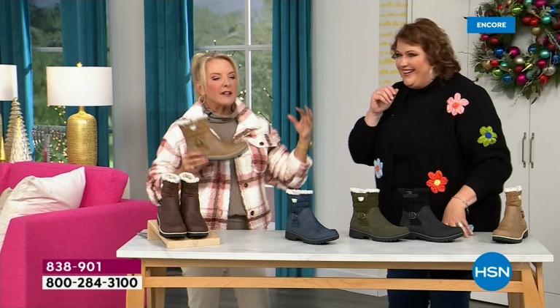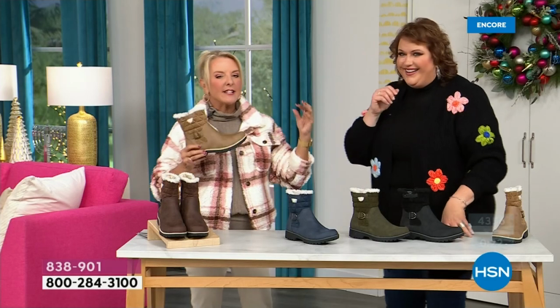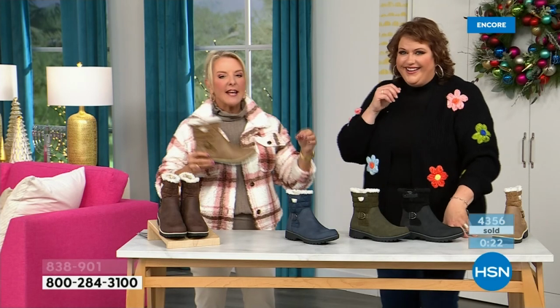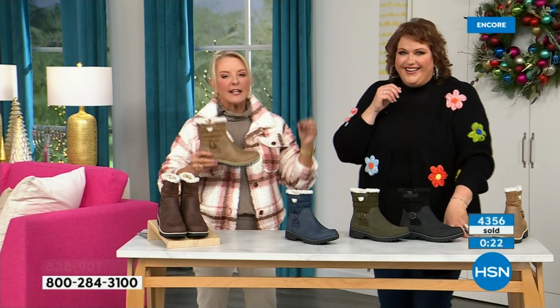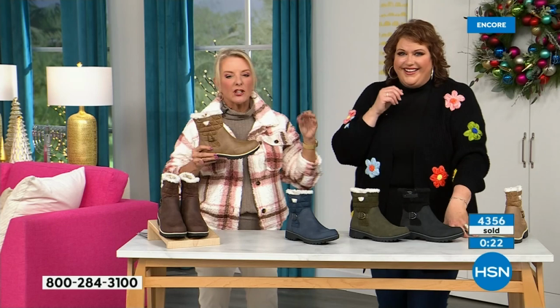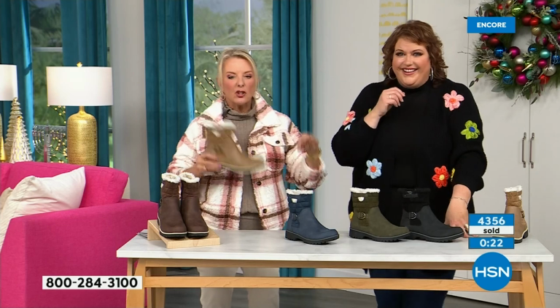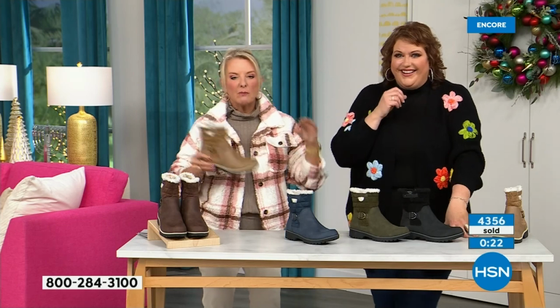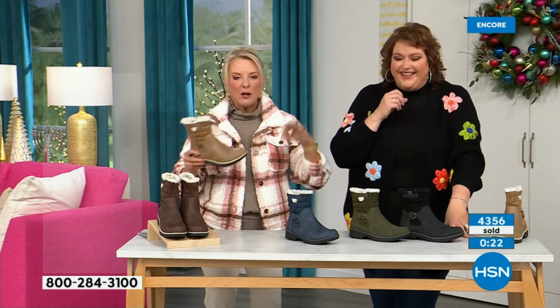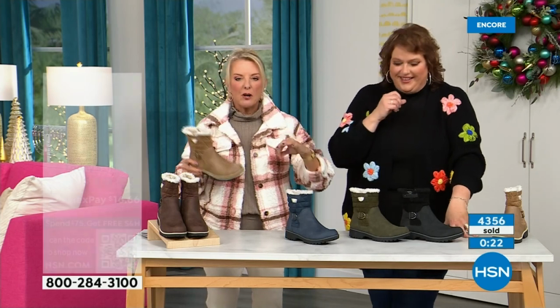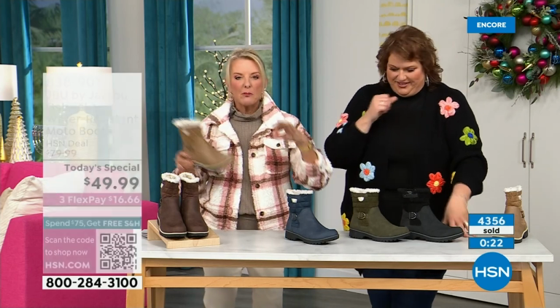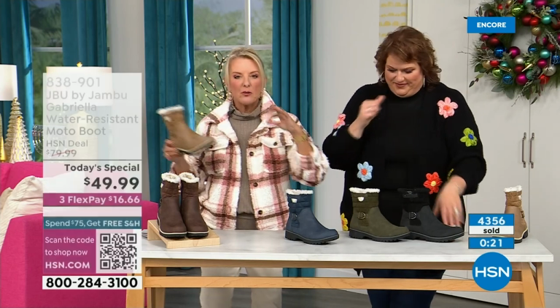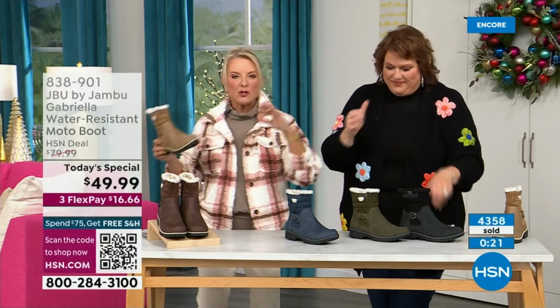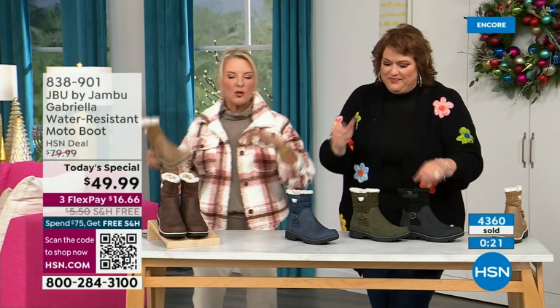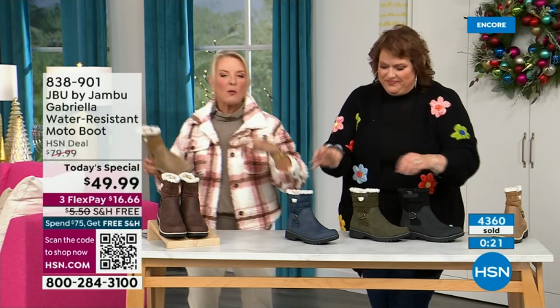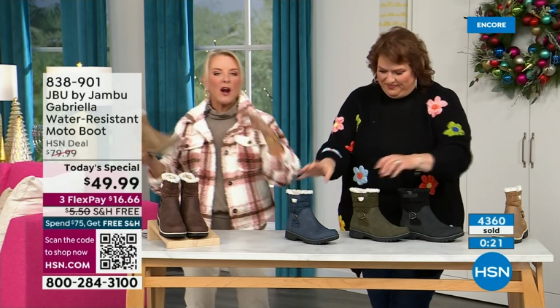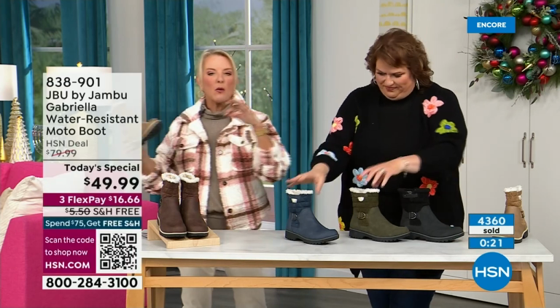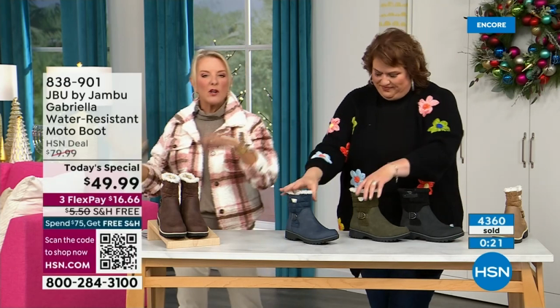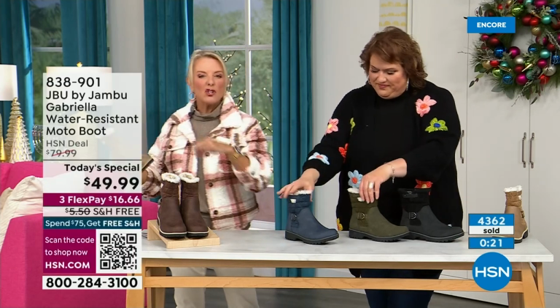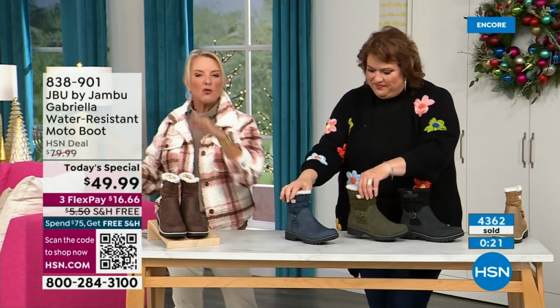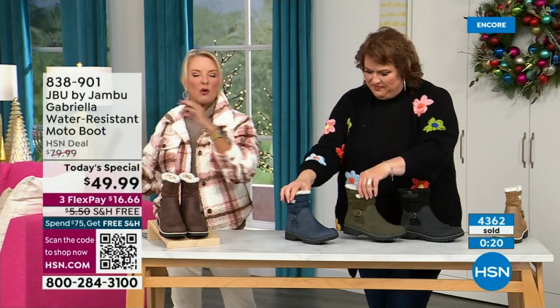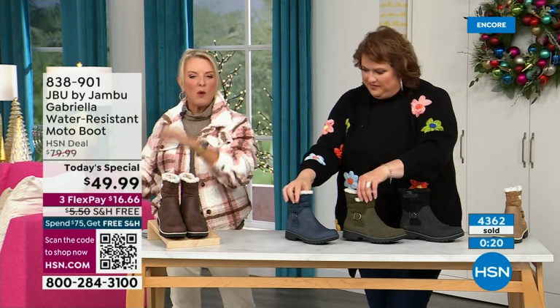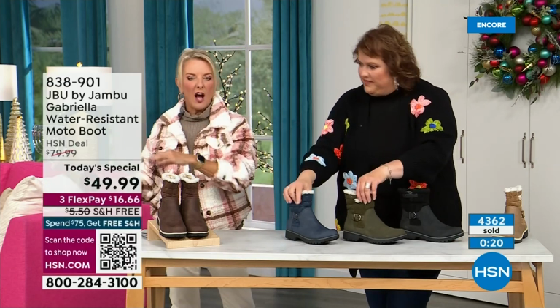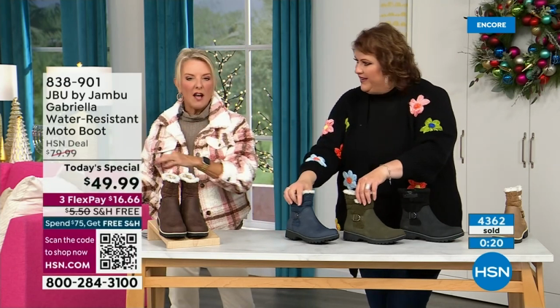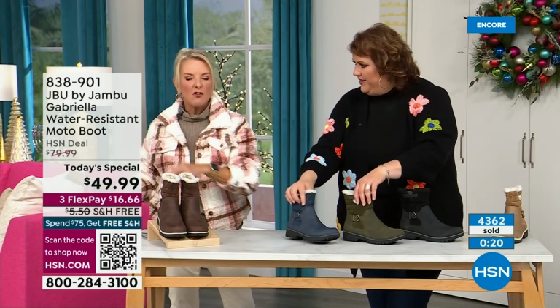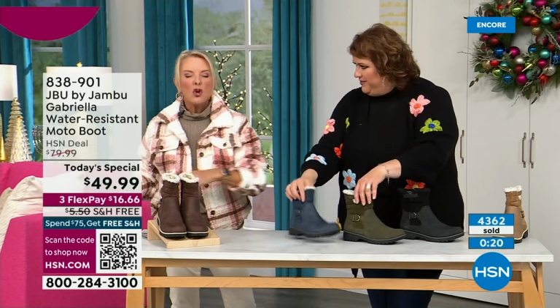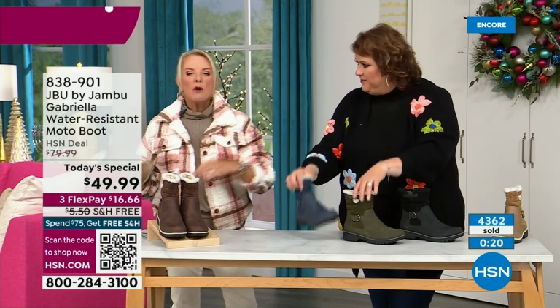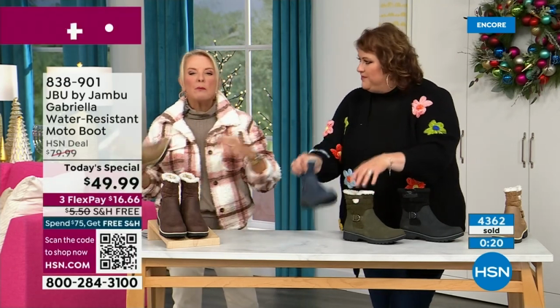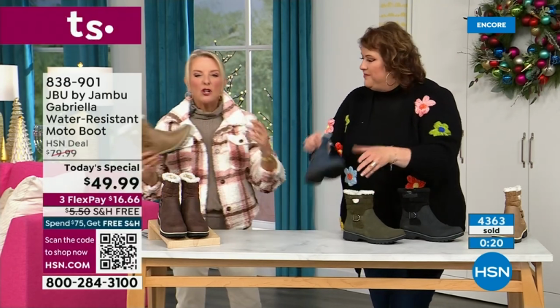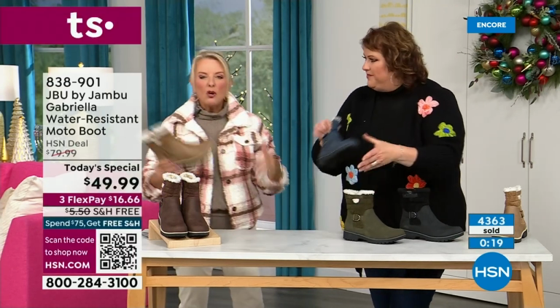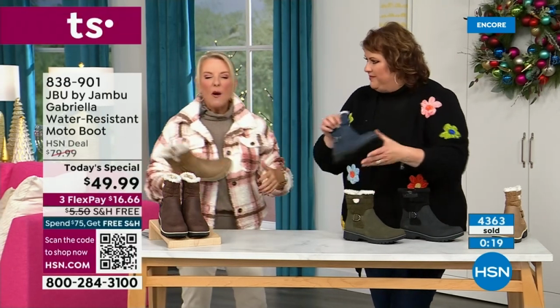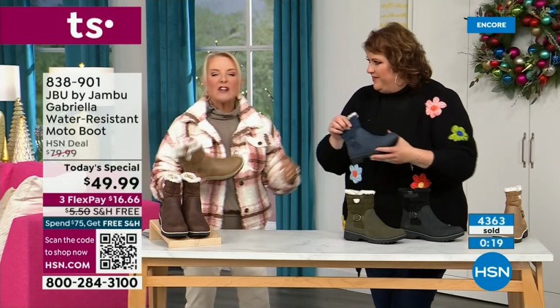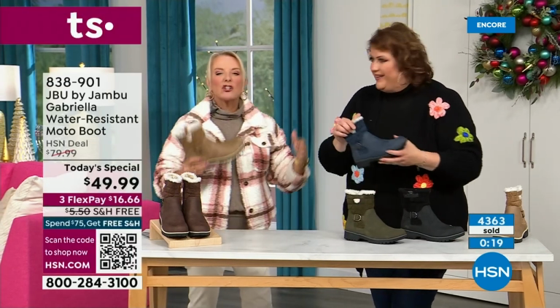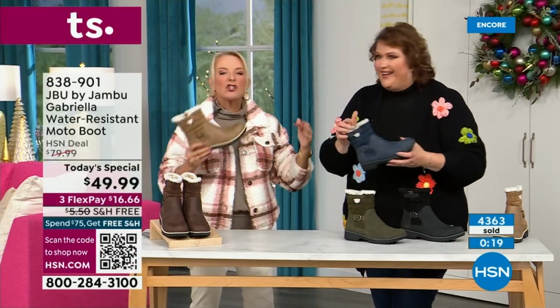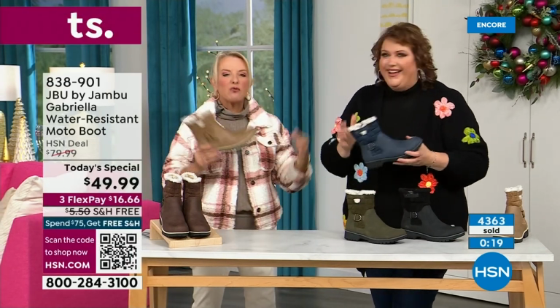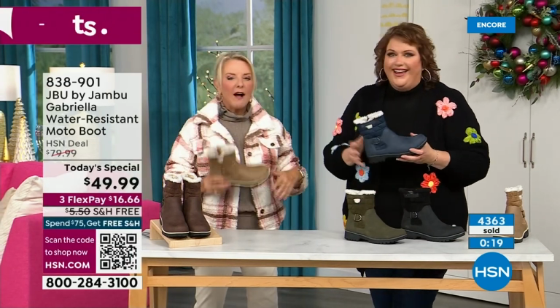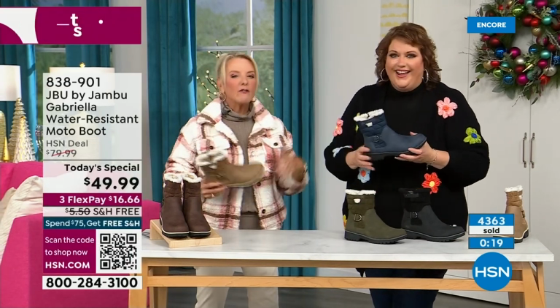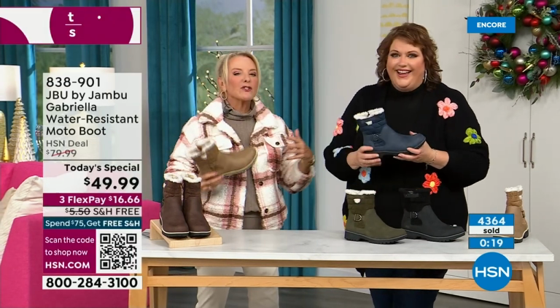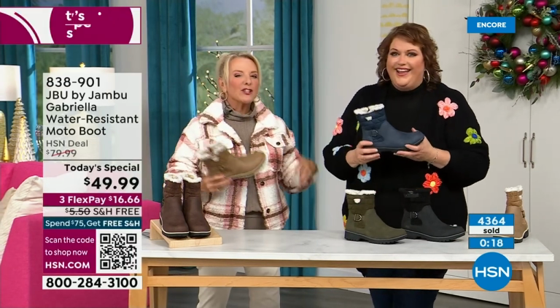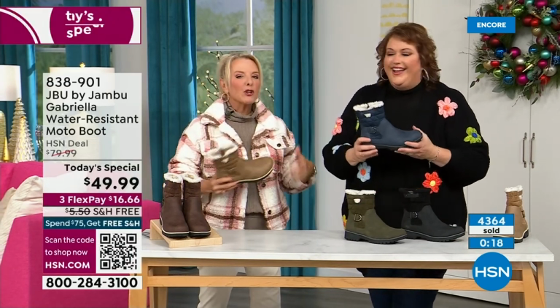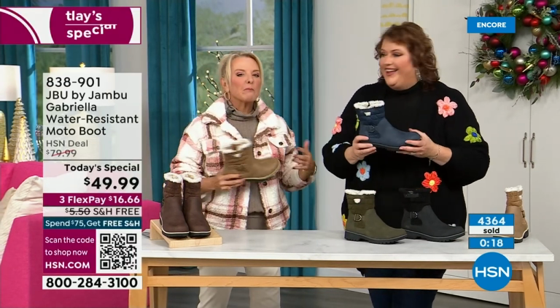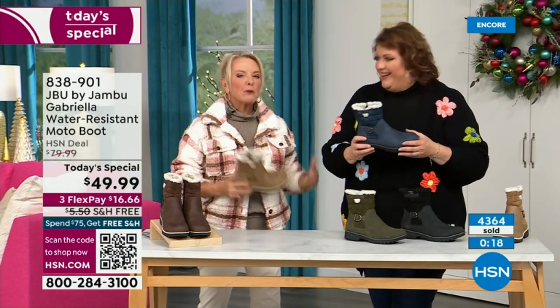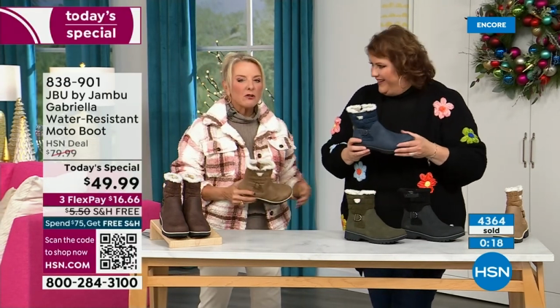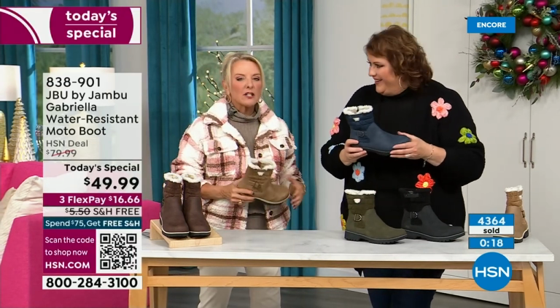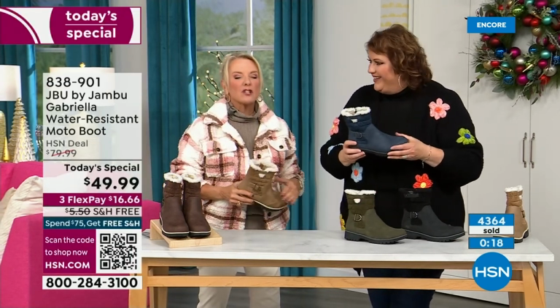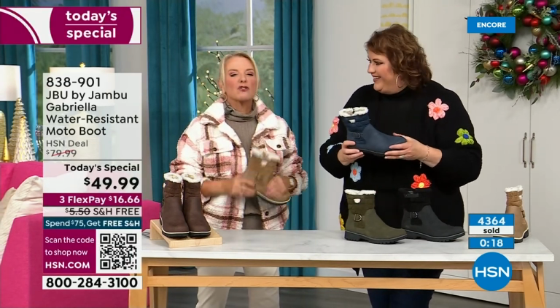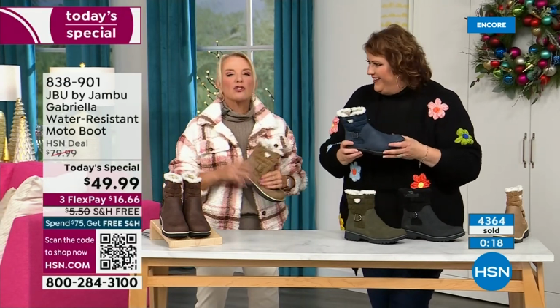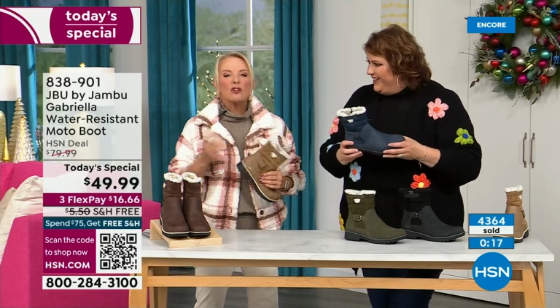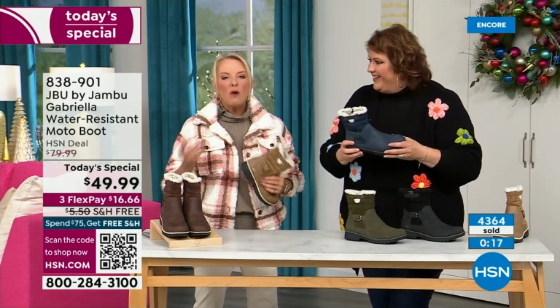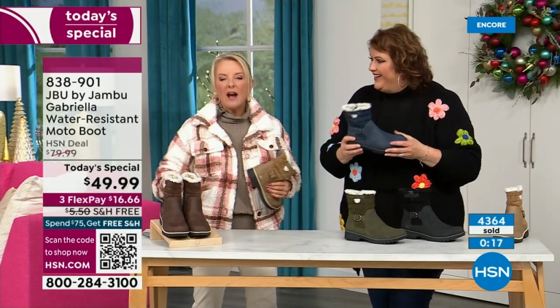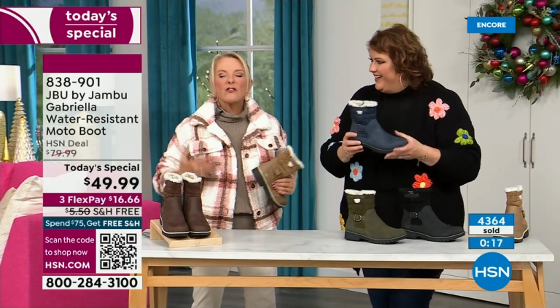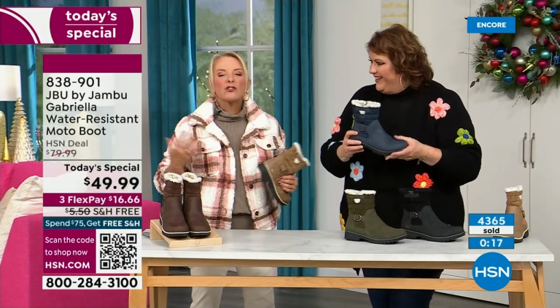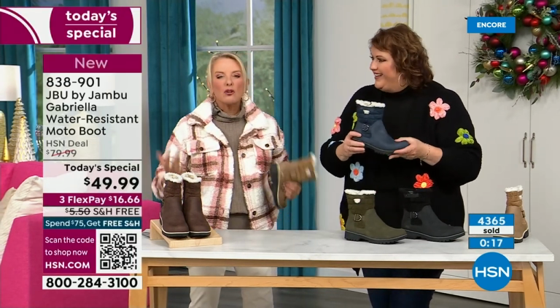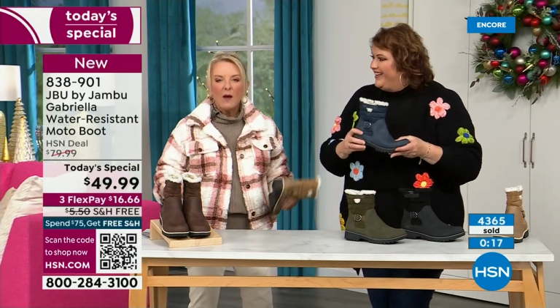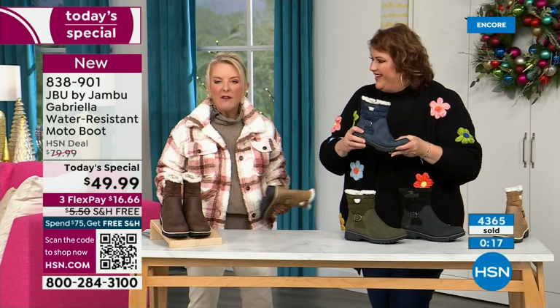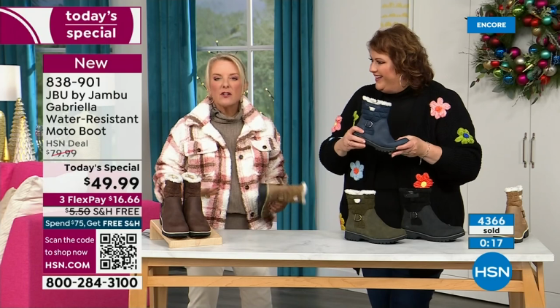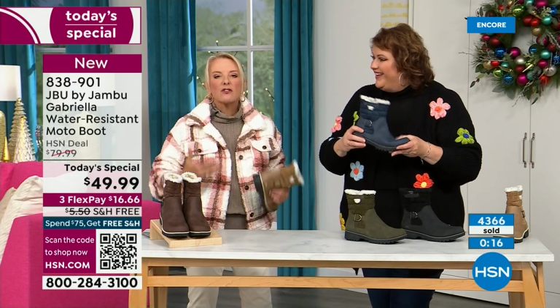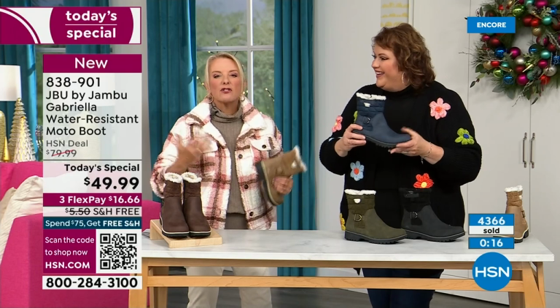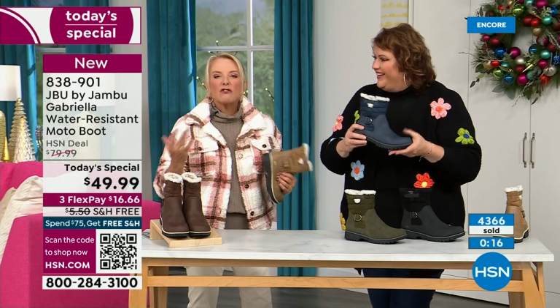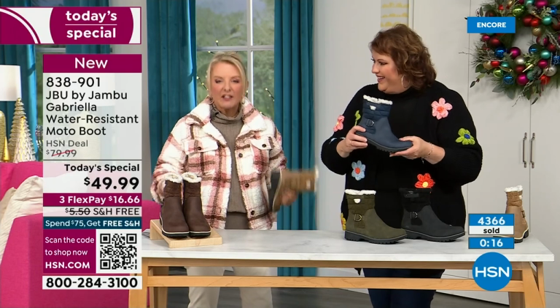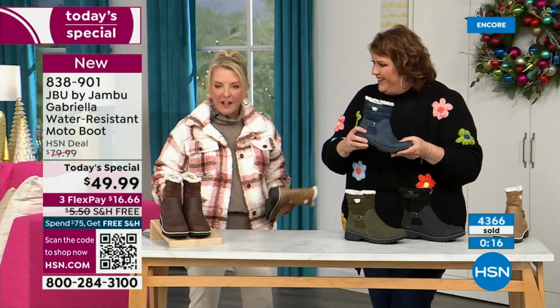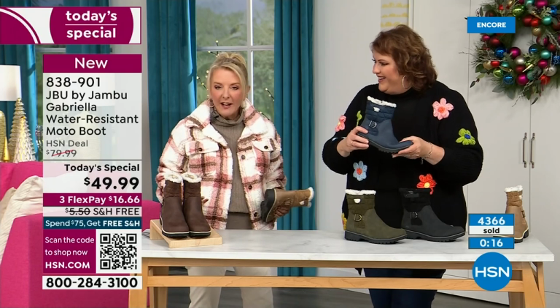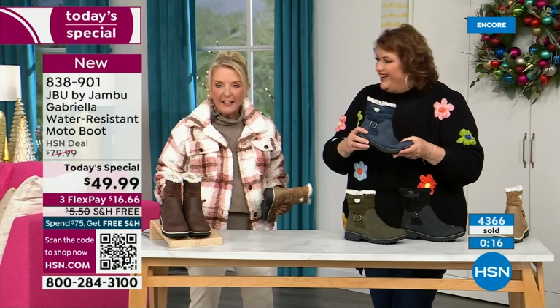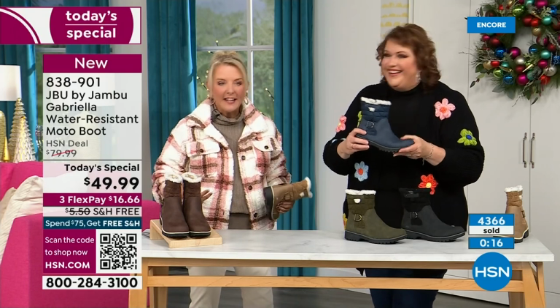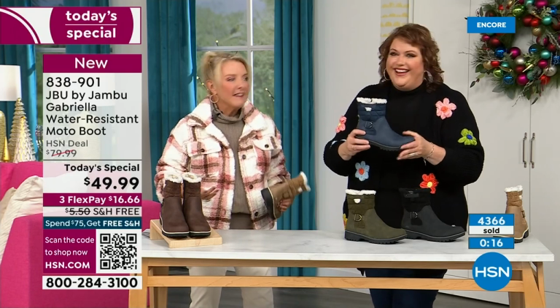When you're traveling, you might take cute boots to wear when you arrive, but who actually travels in their boots? Because they're too hot, too heavy, too clunky.